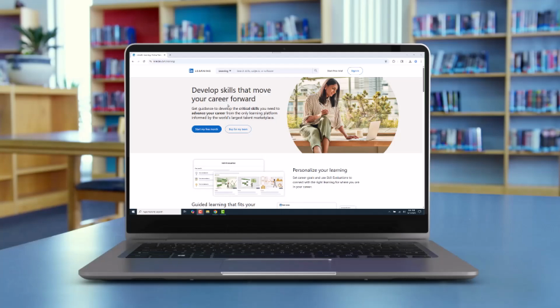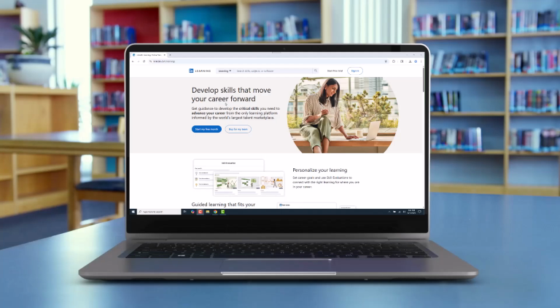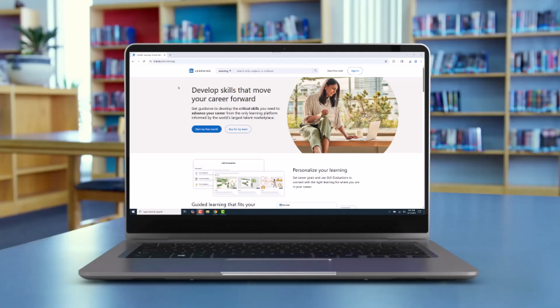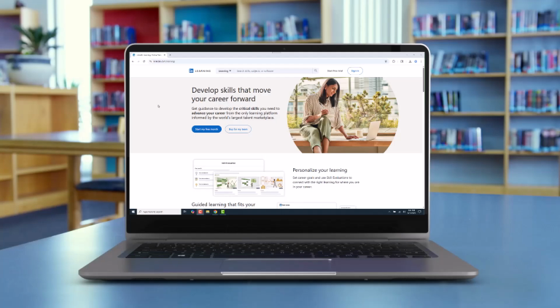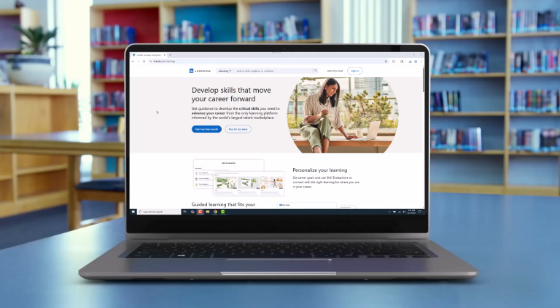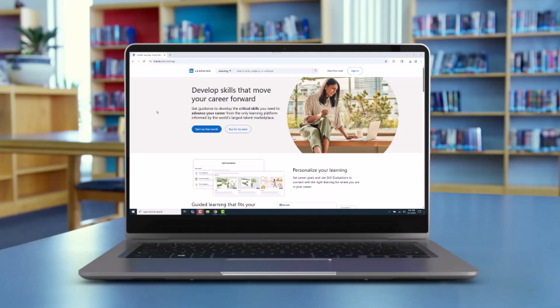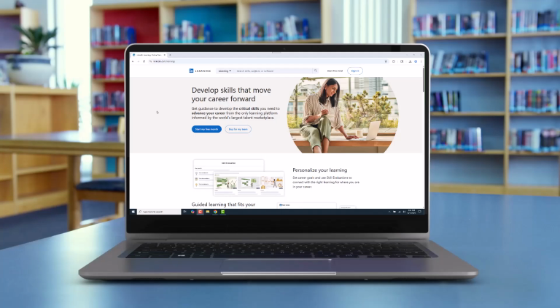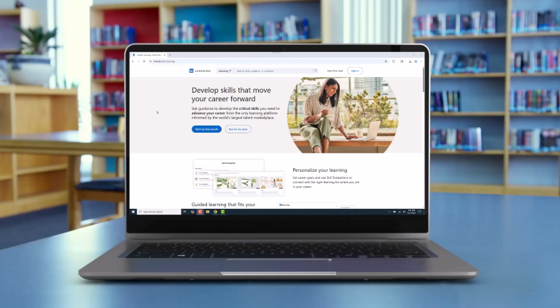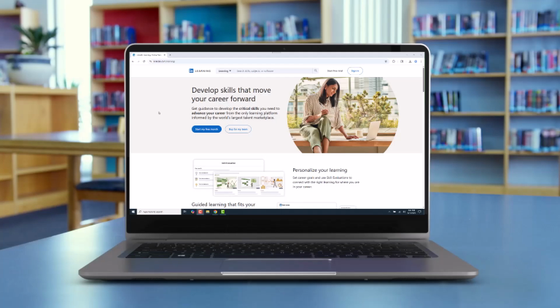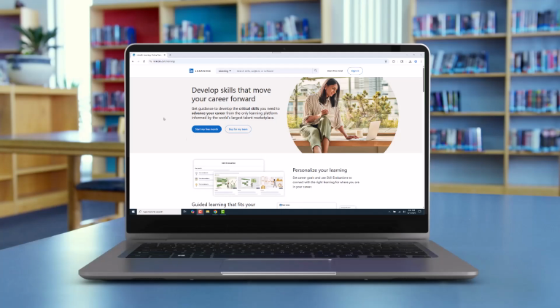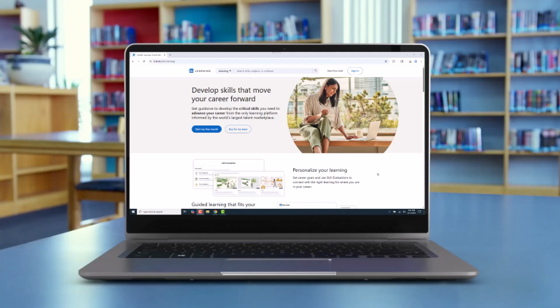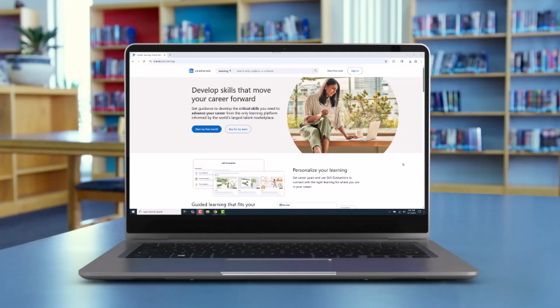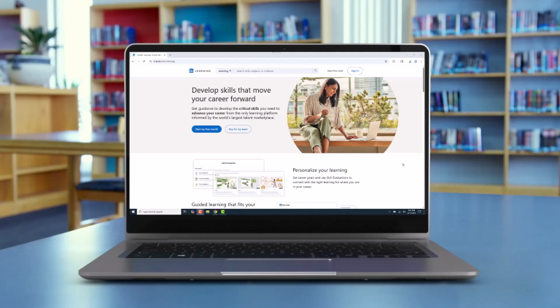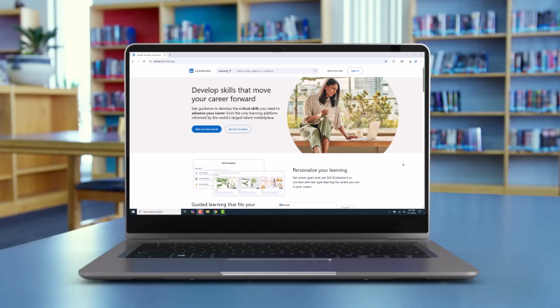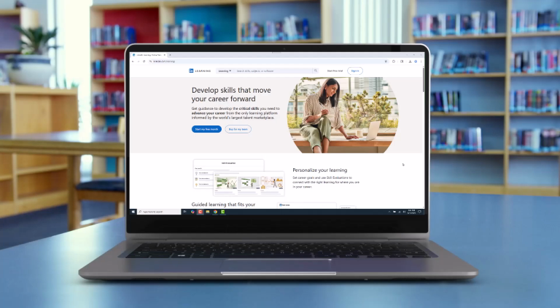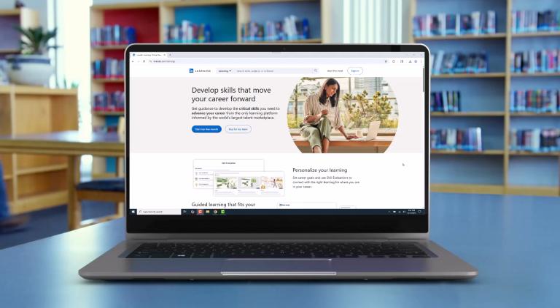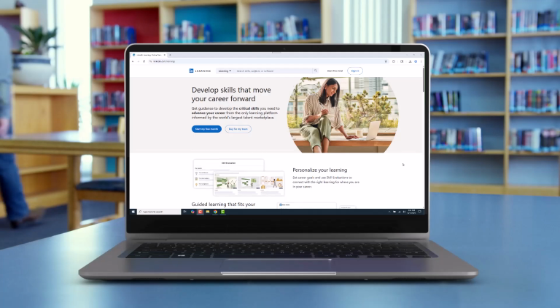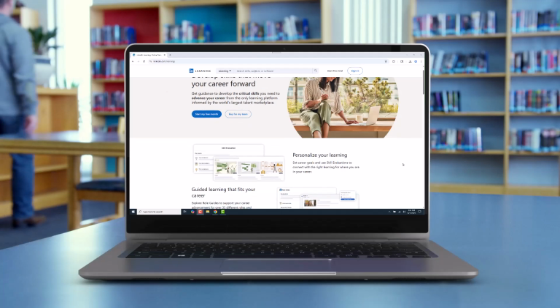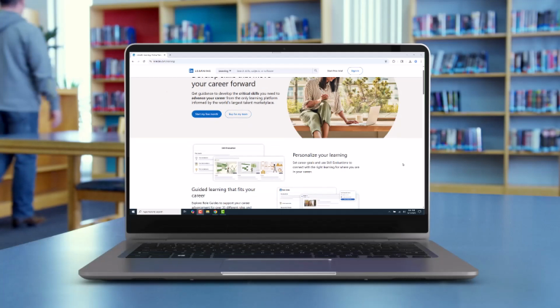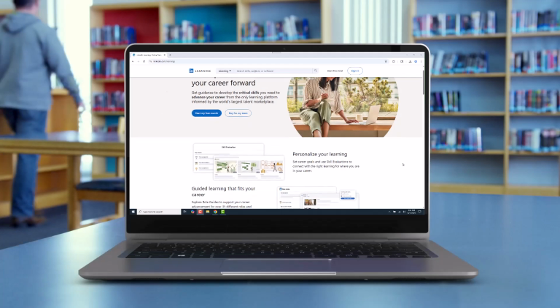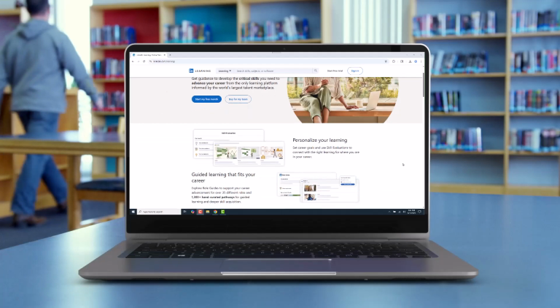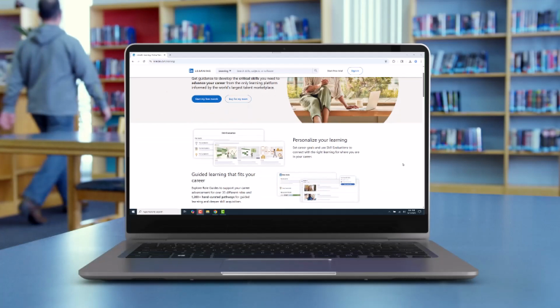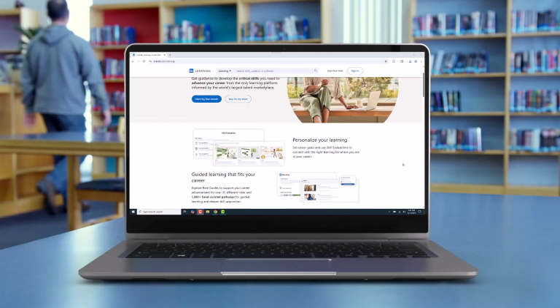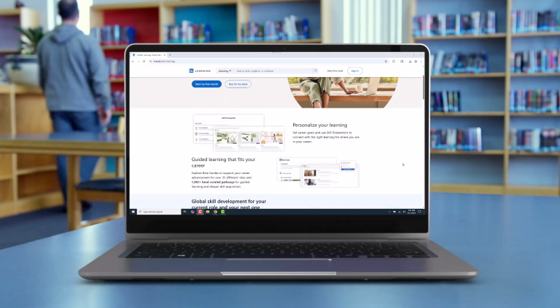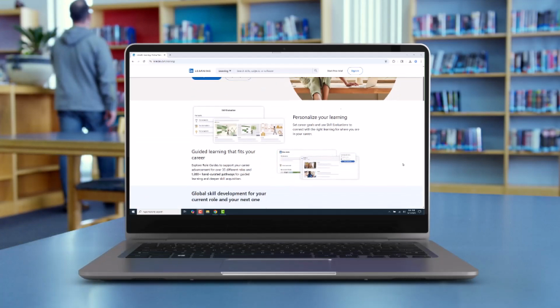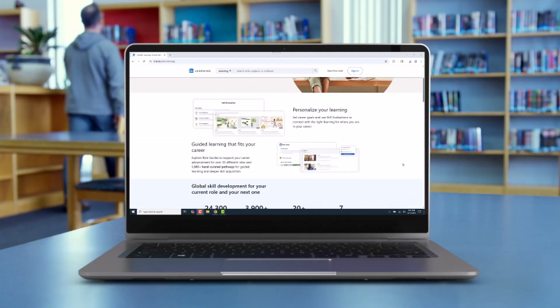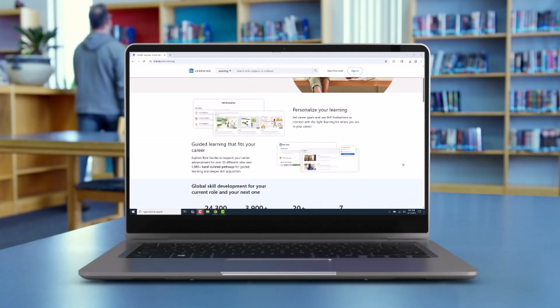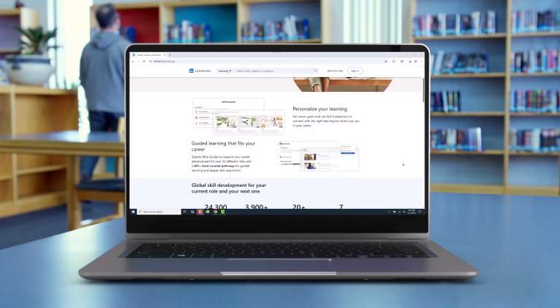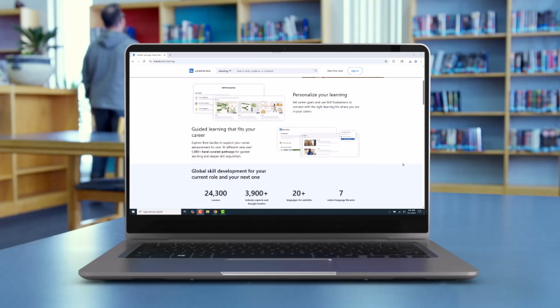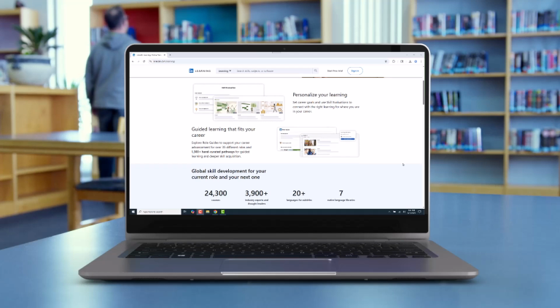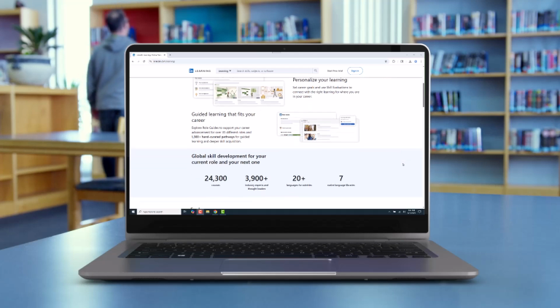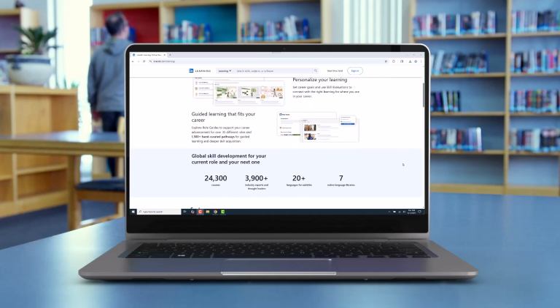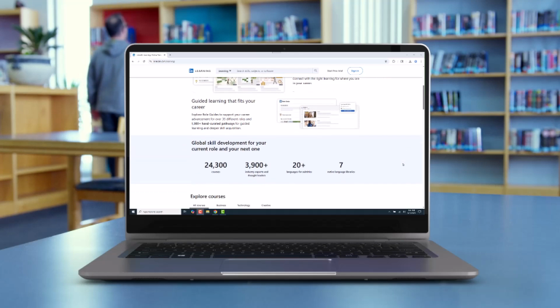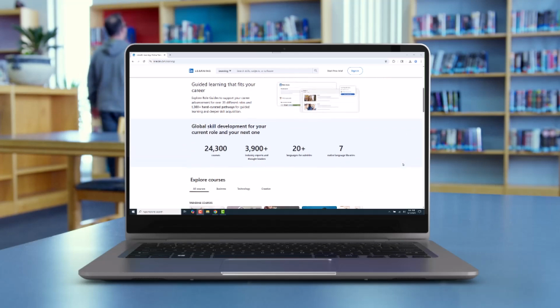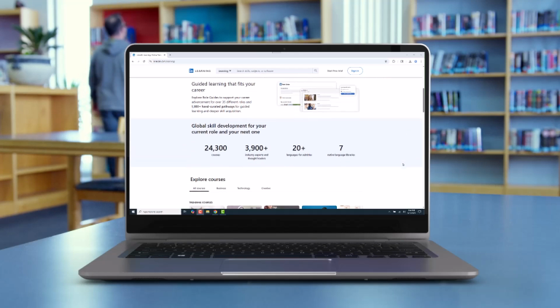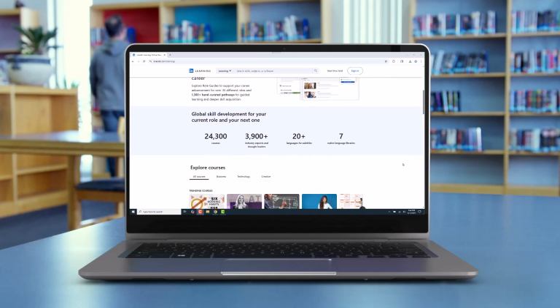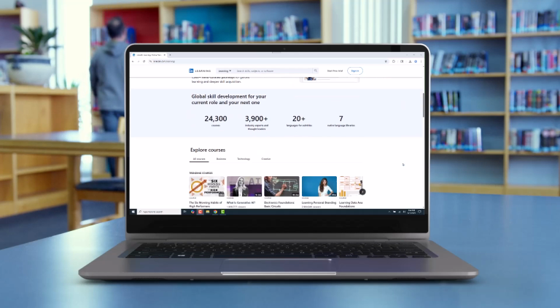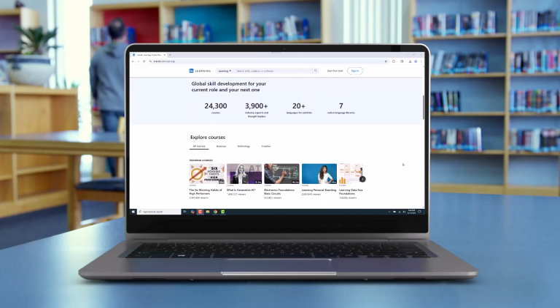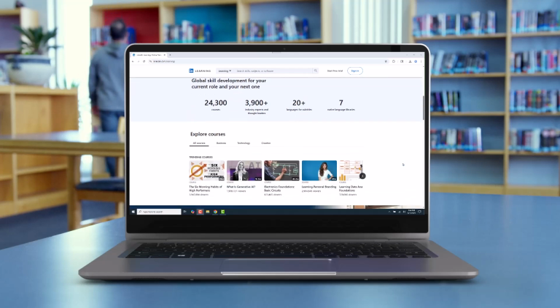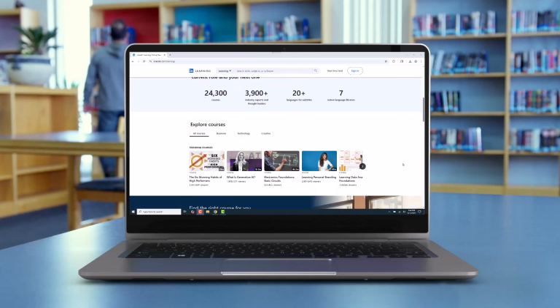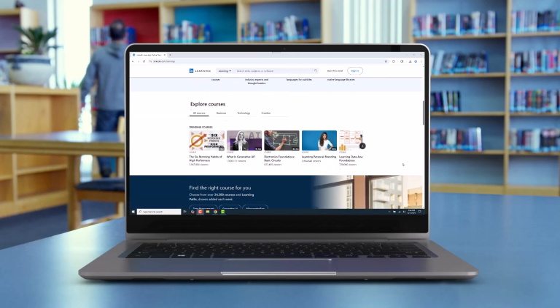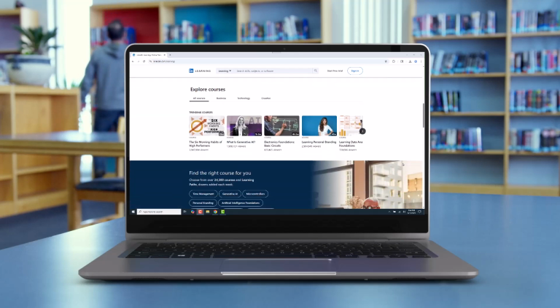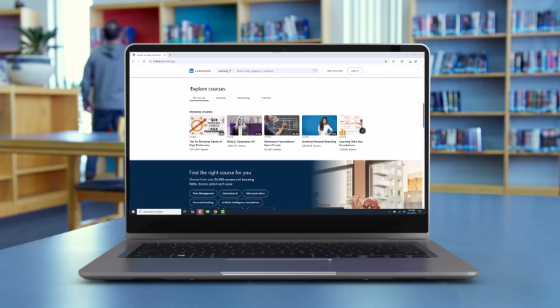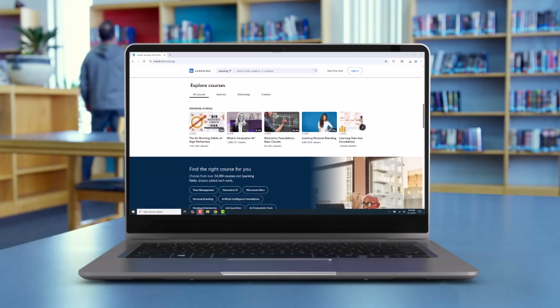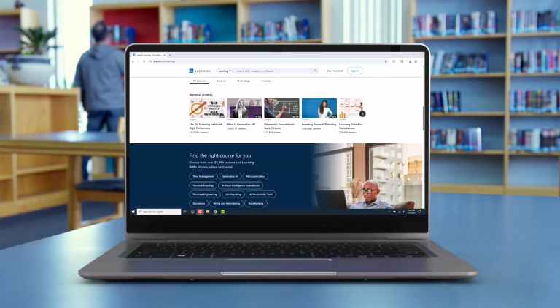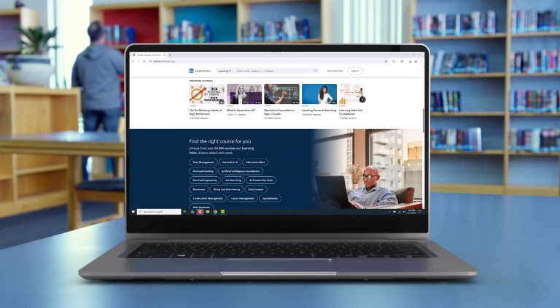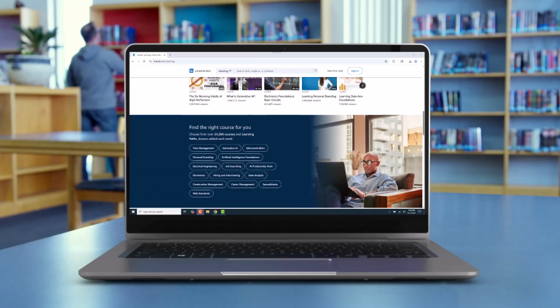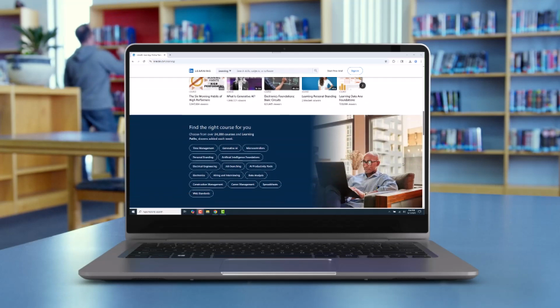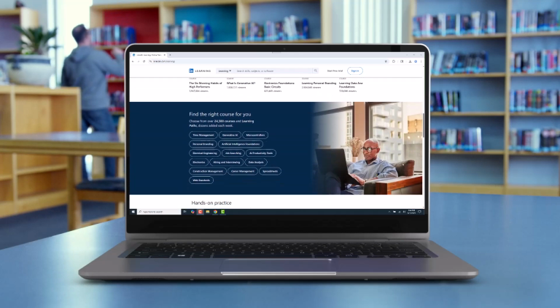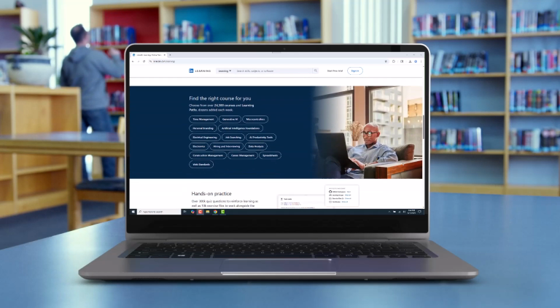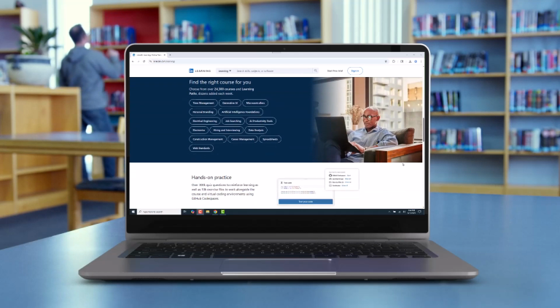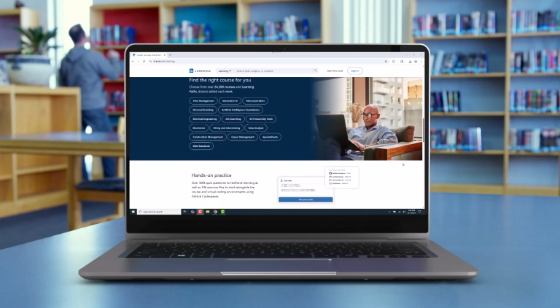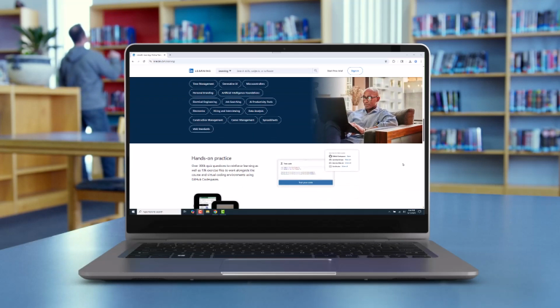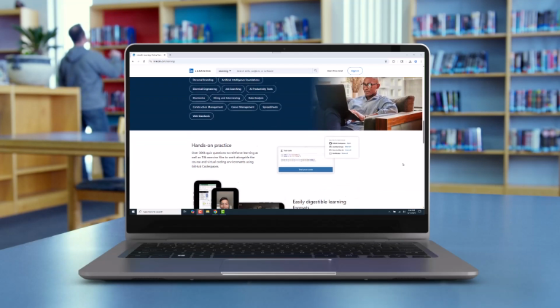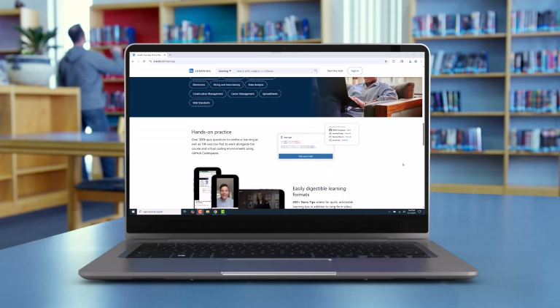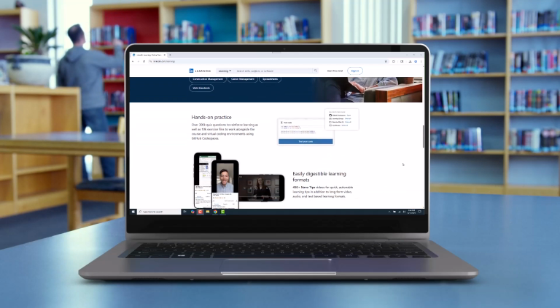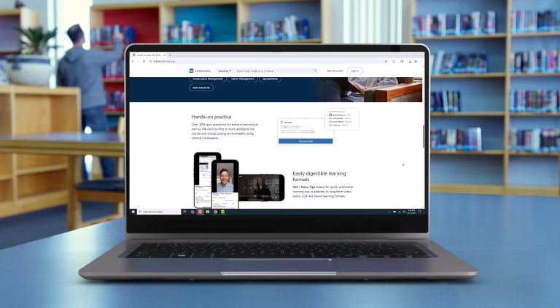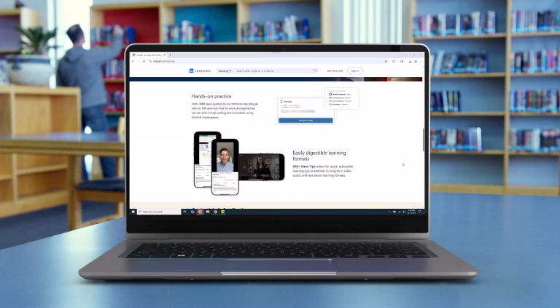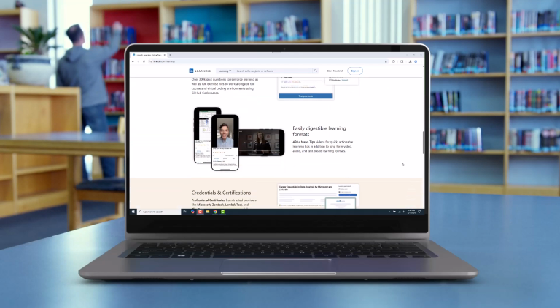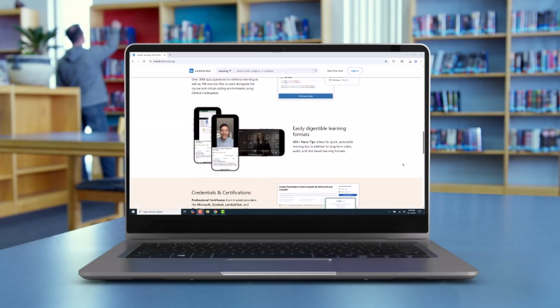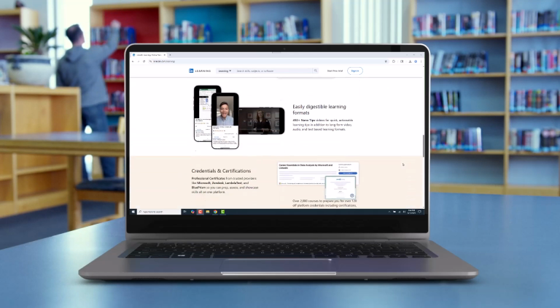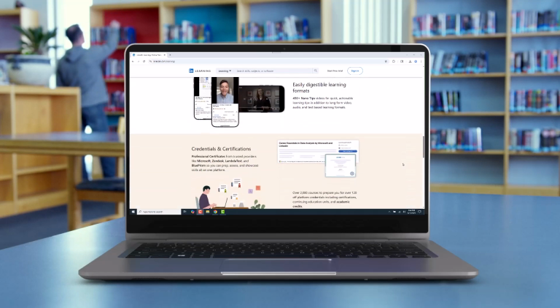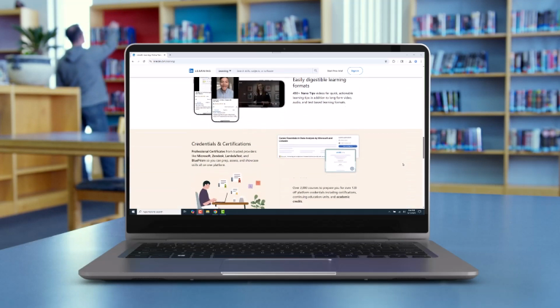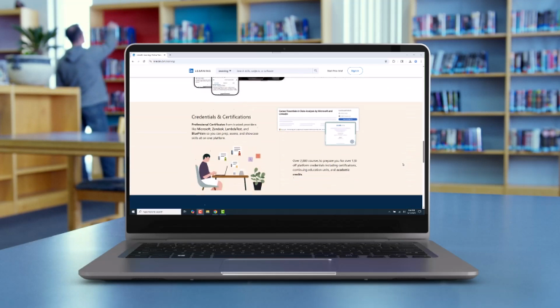So if you've been thinking about taking a few LinkedIn Learning courses, give your local library a call or visit their website. It might save you a few bucks.